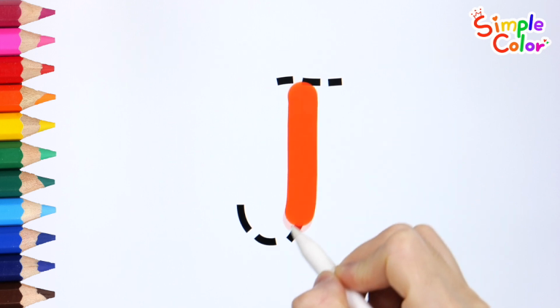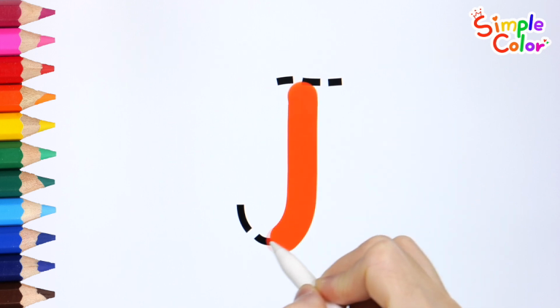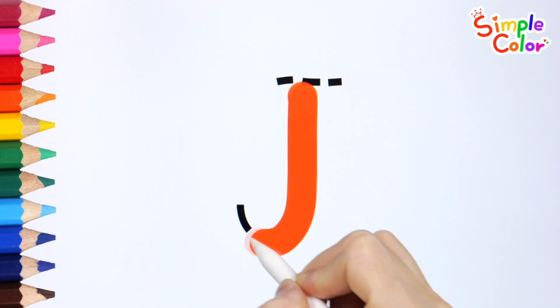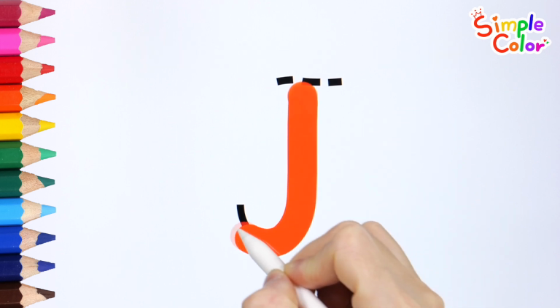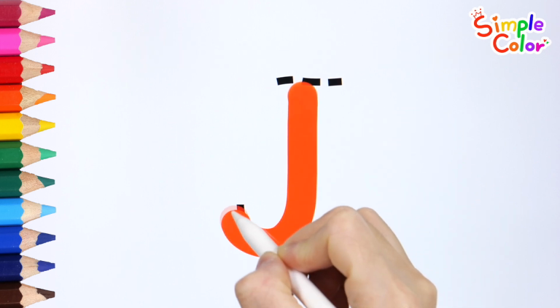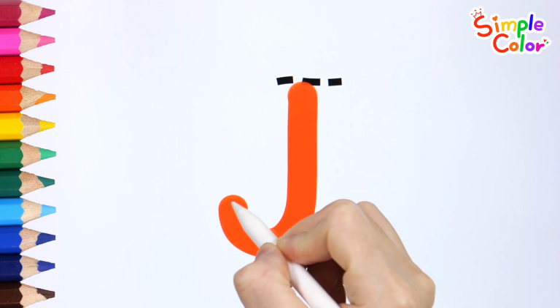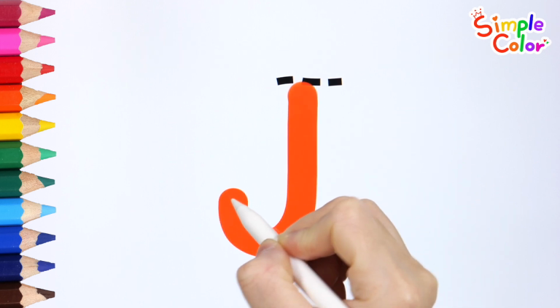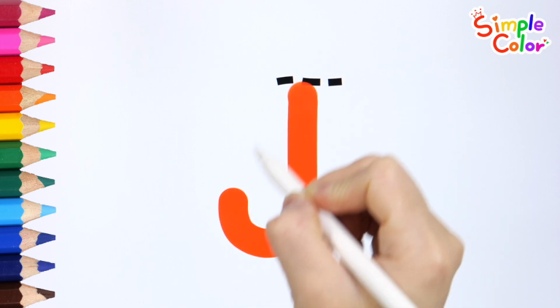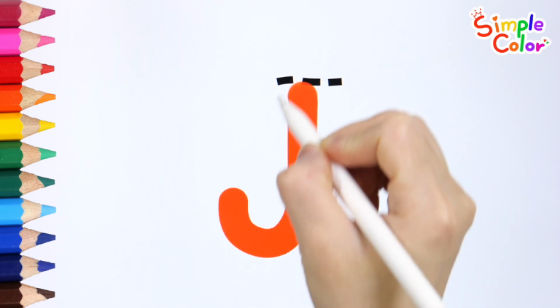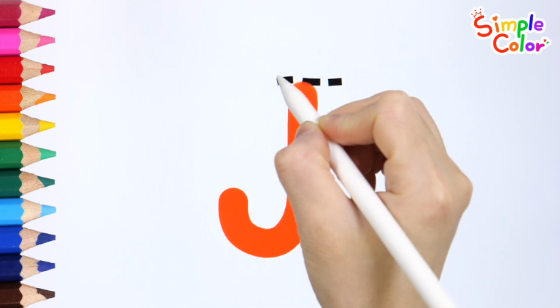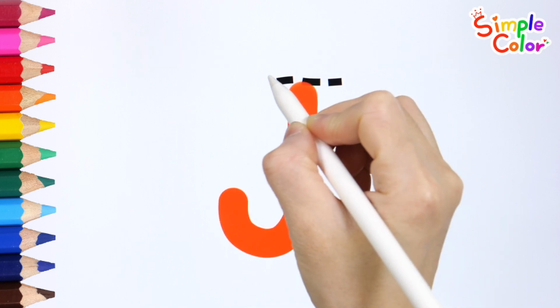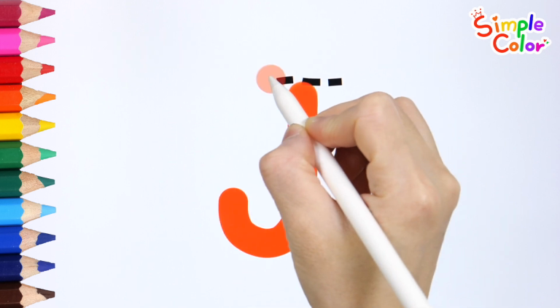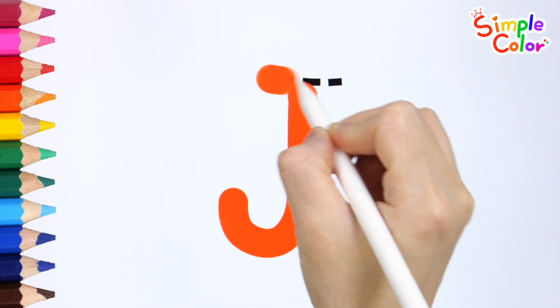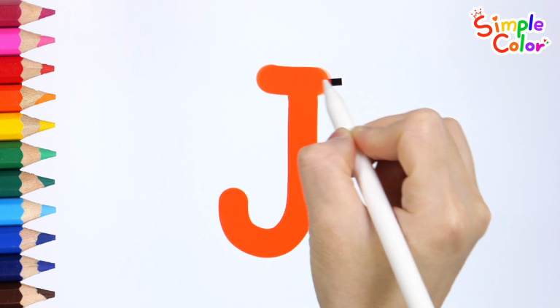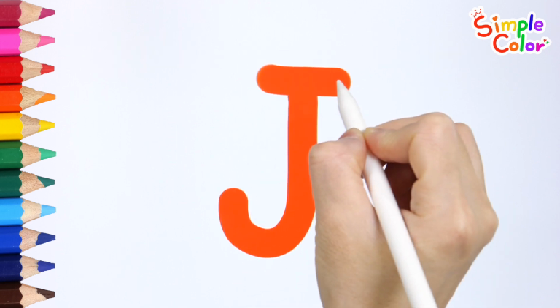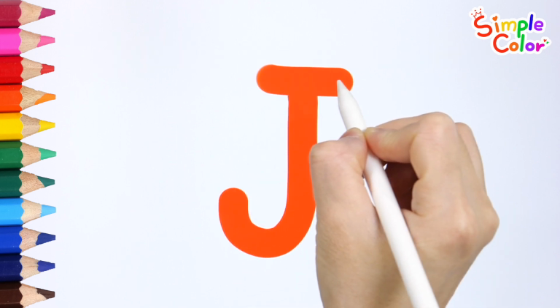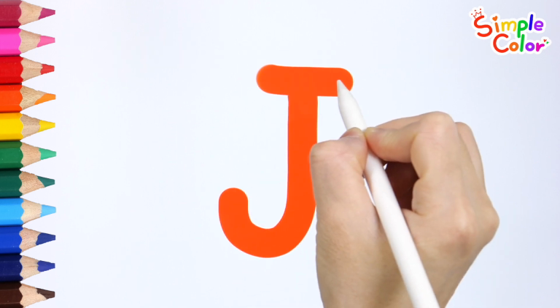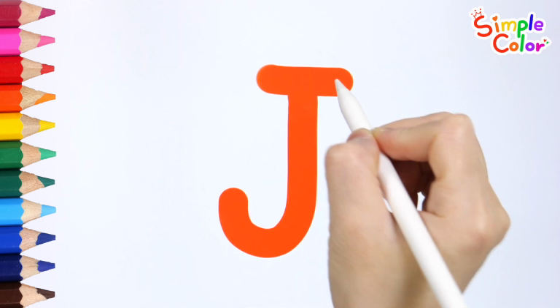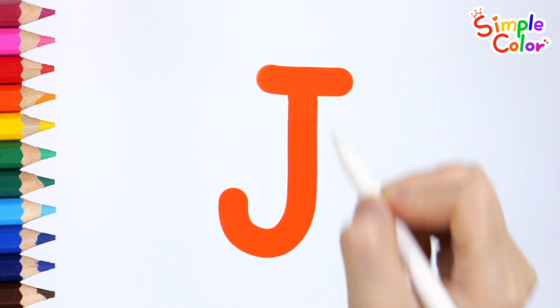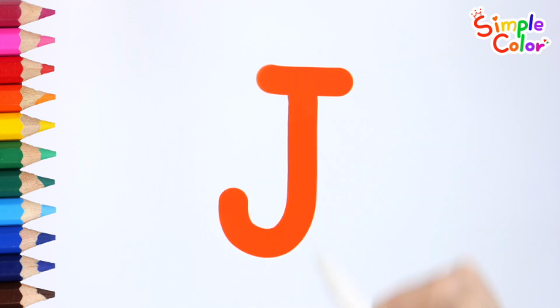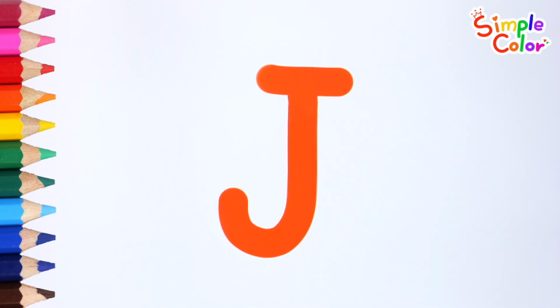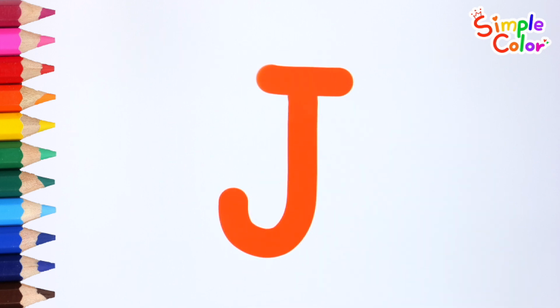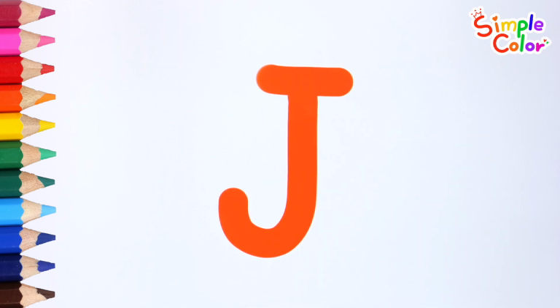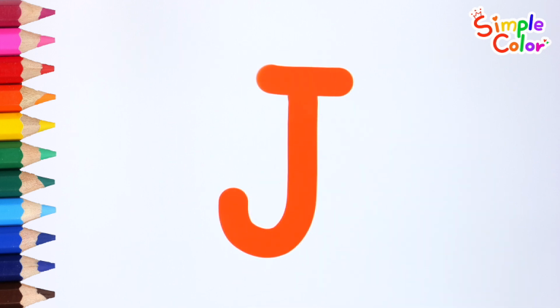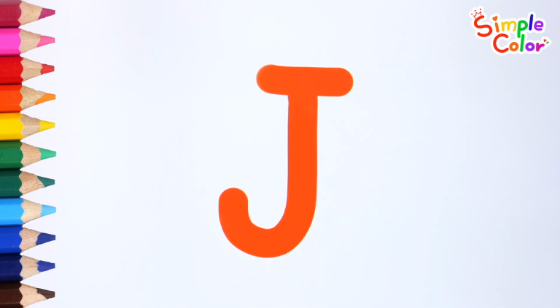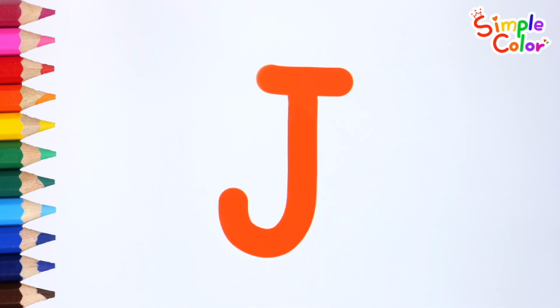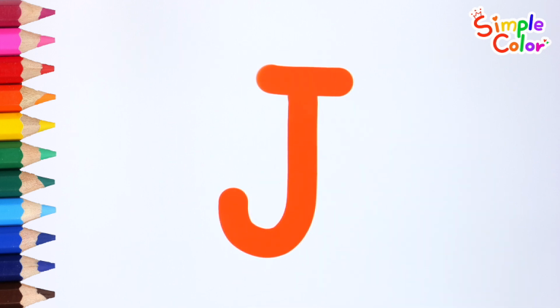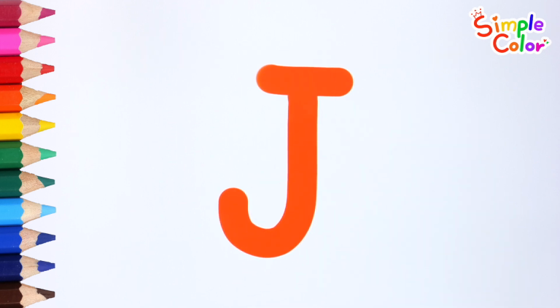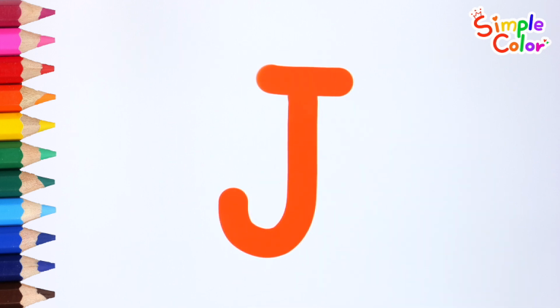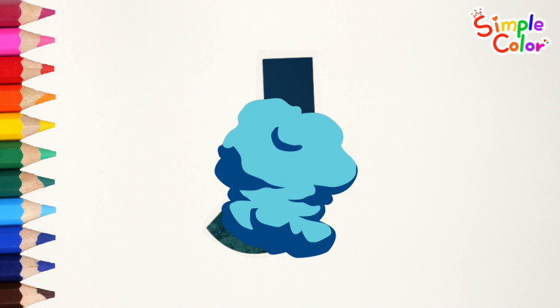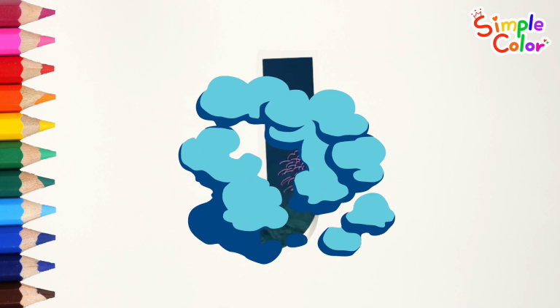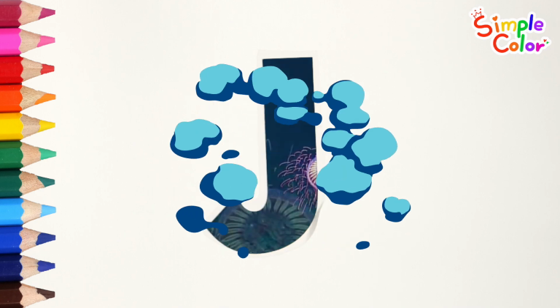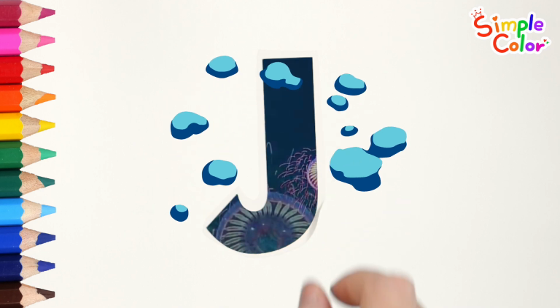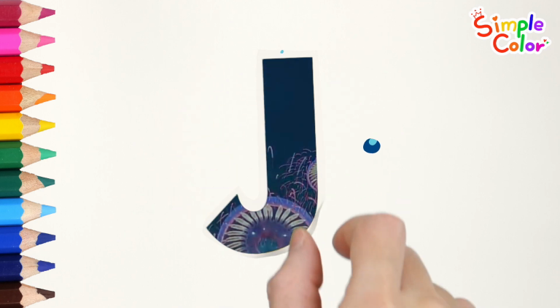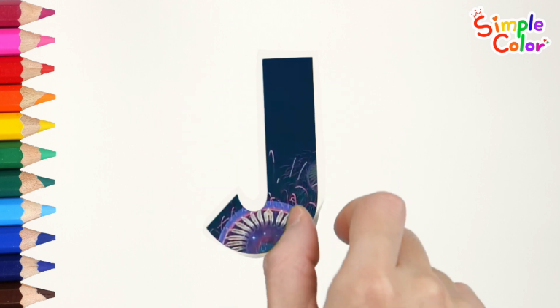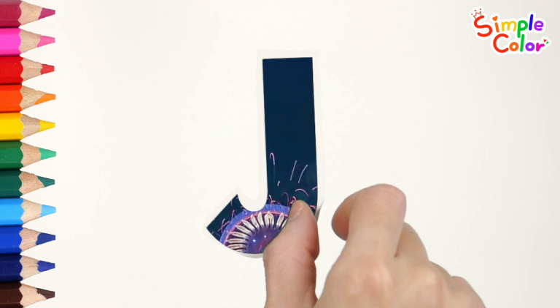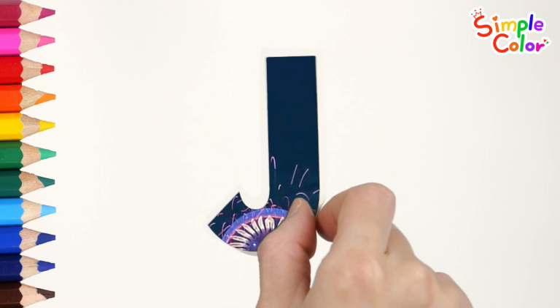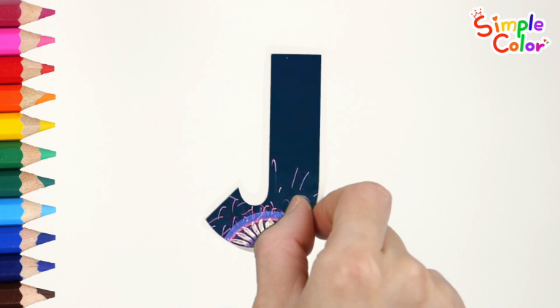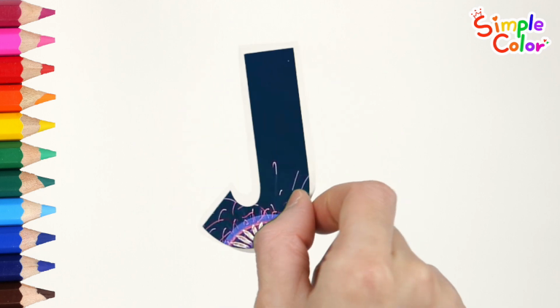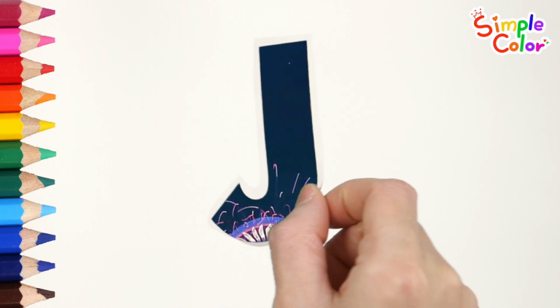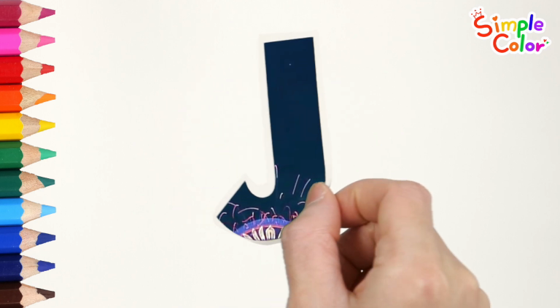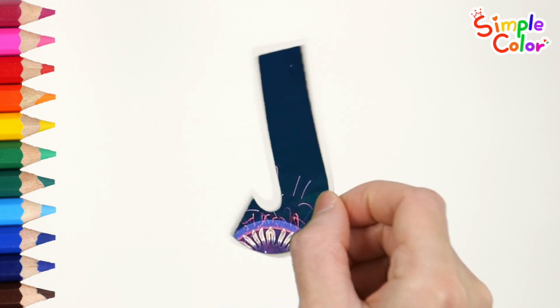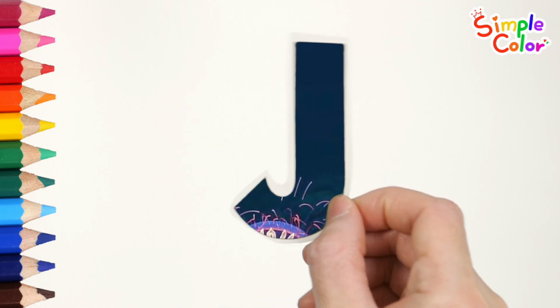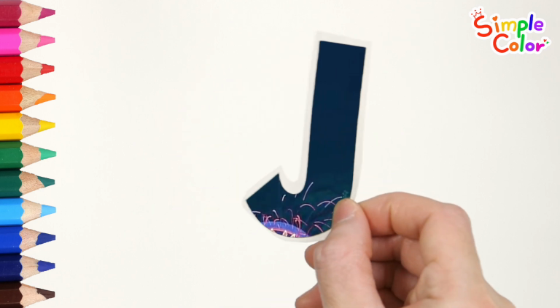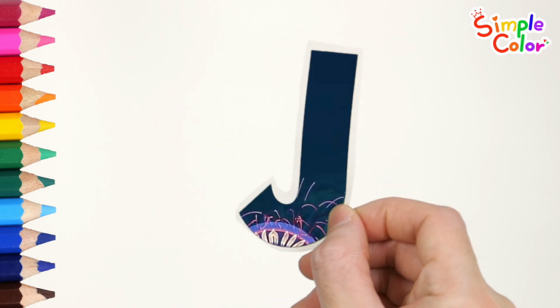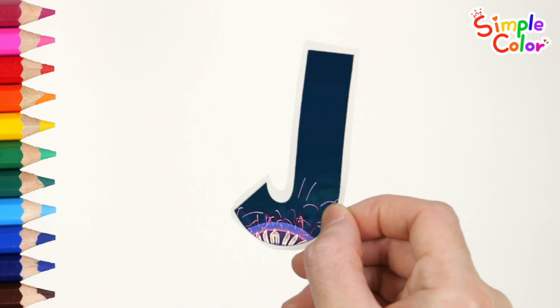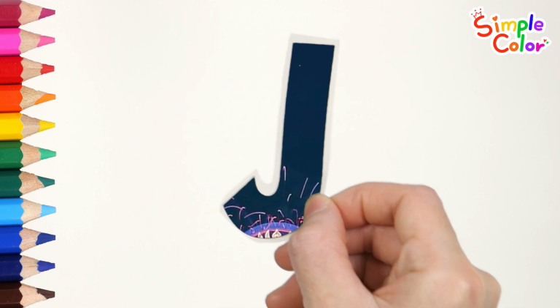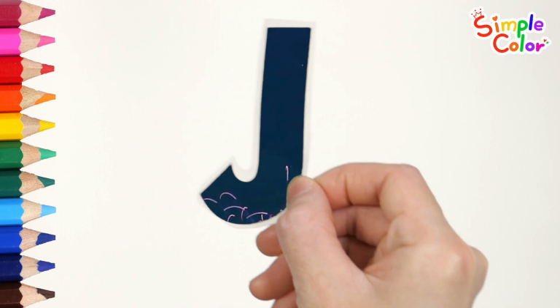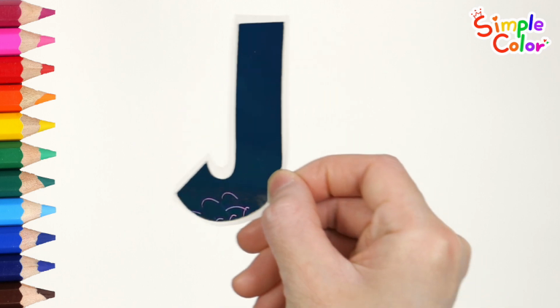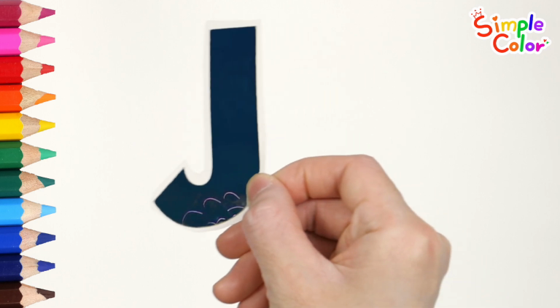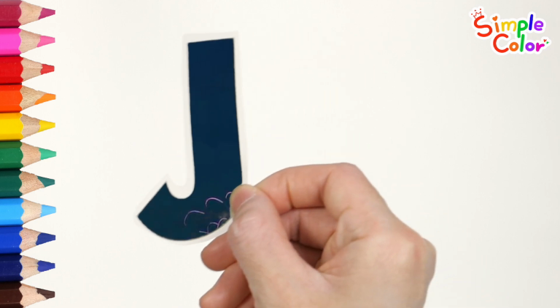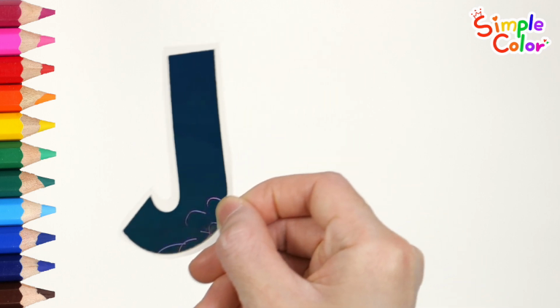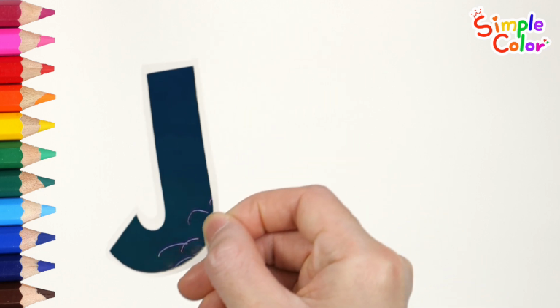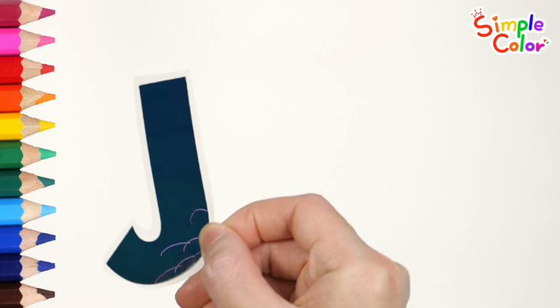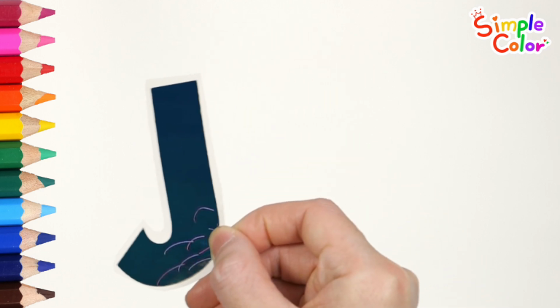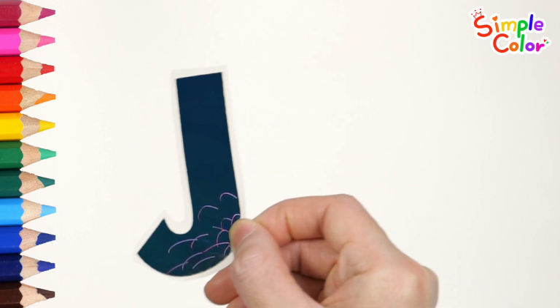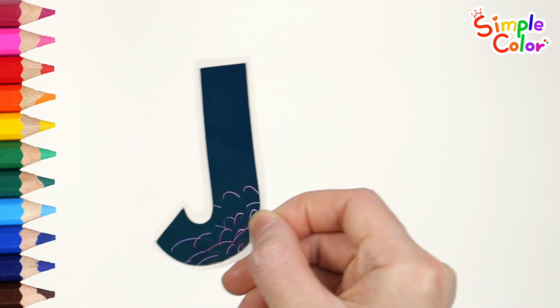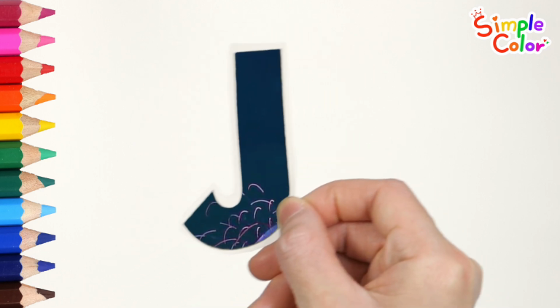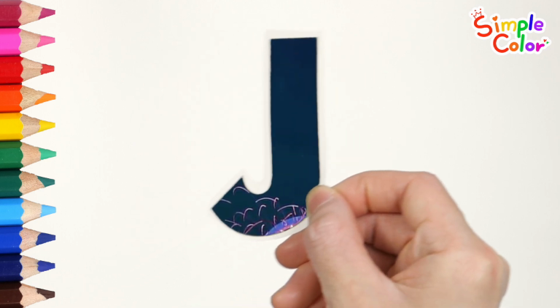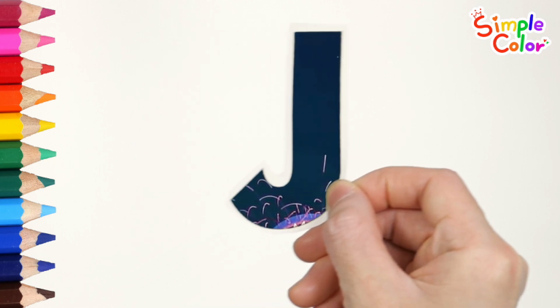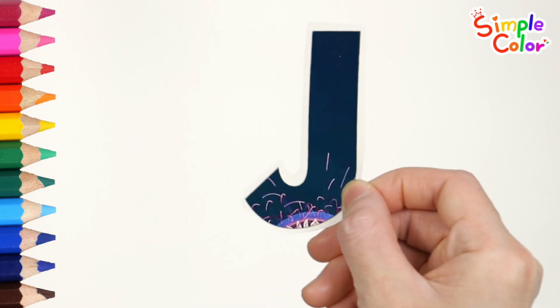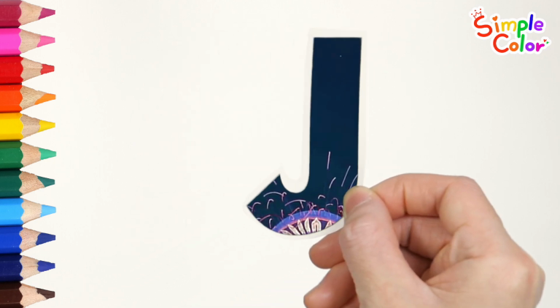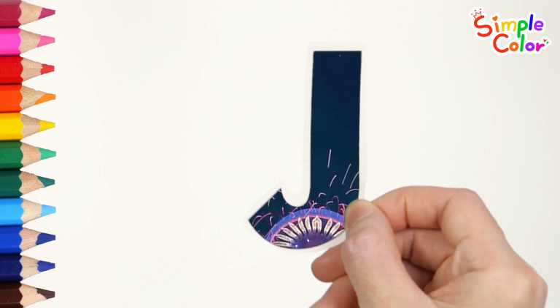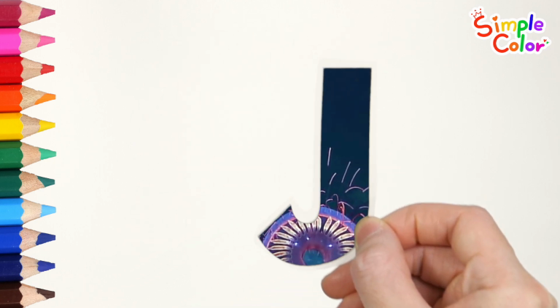R. S. T. U. V. W. X. Y. and Z. What do you see behind the alphabet?